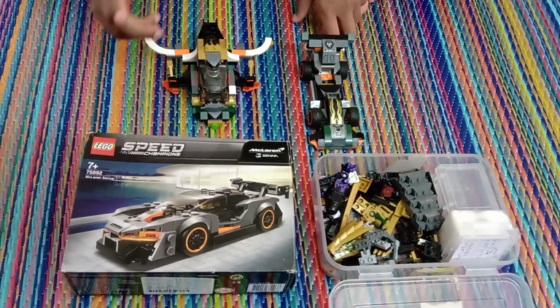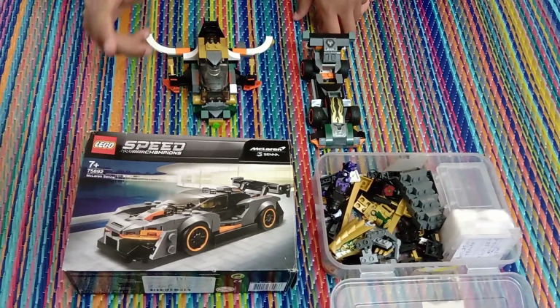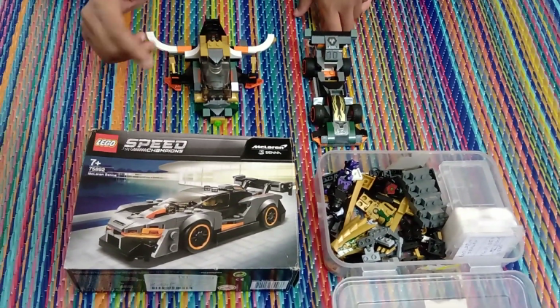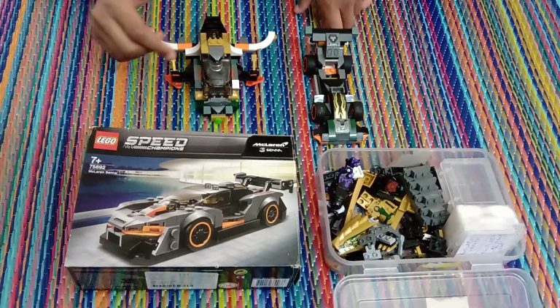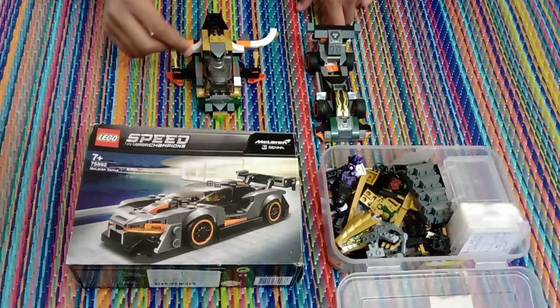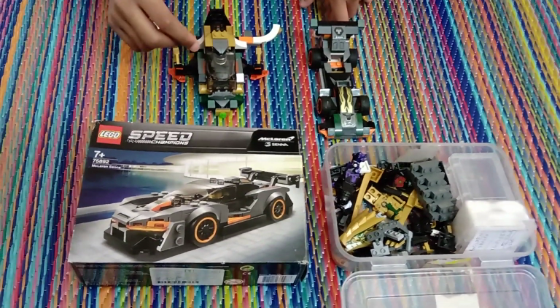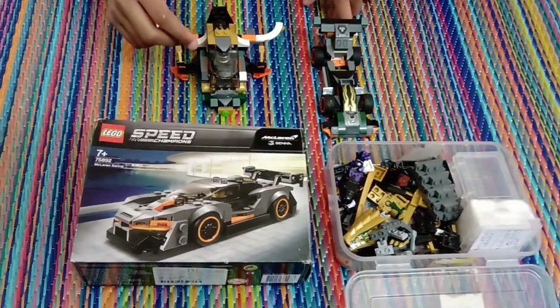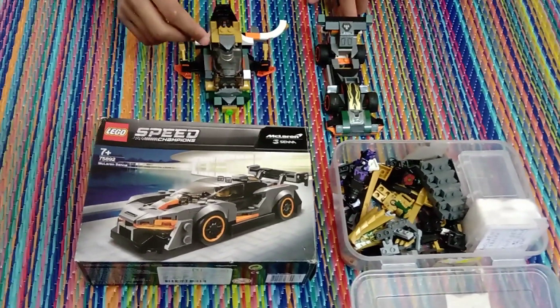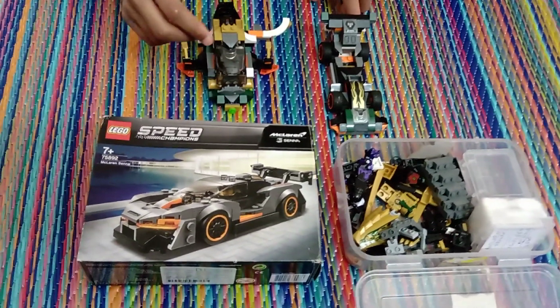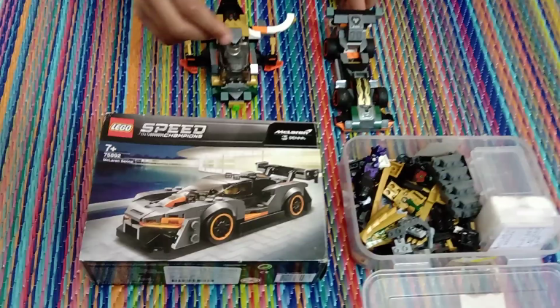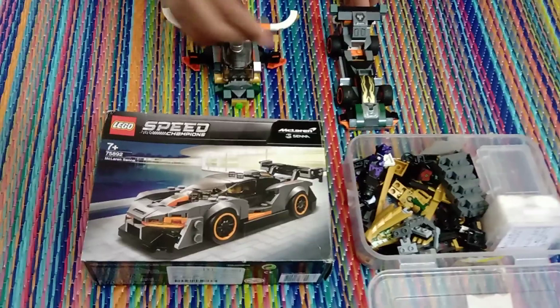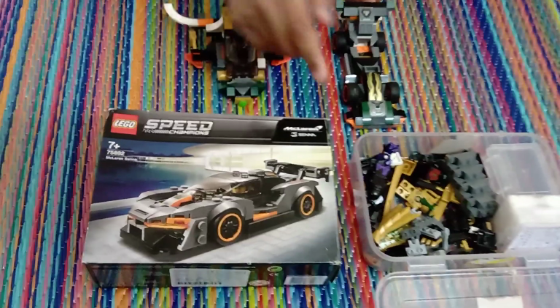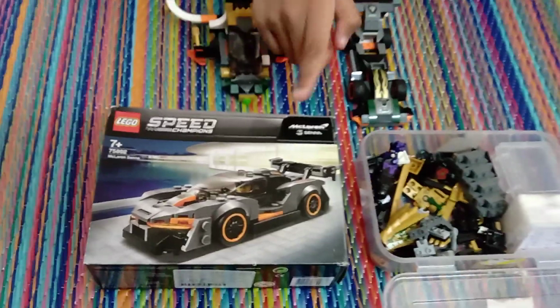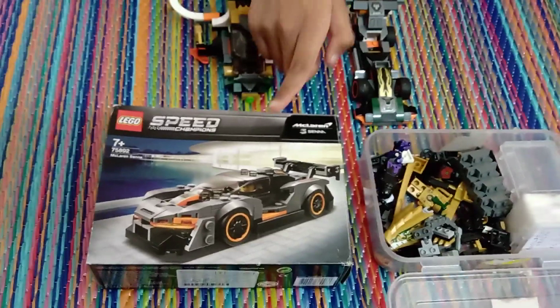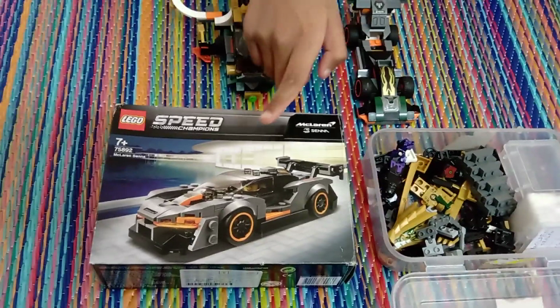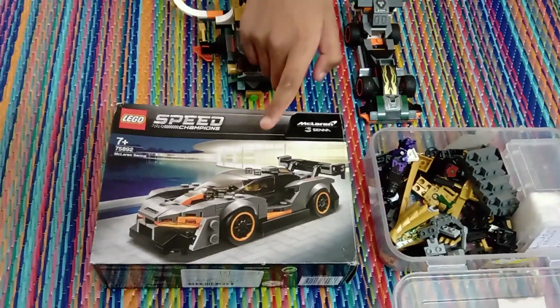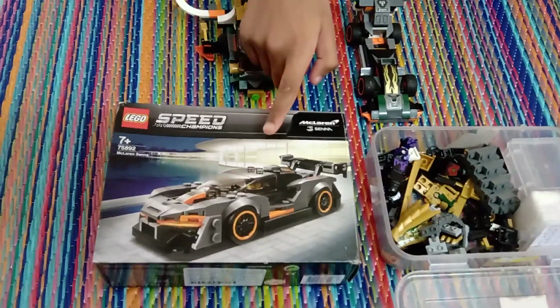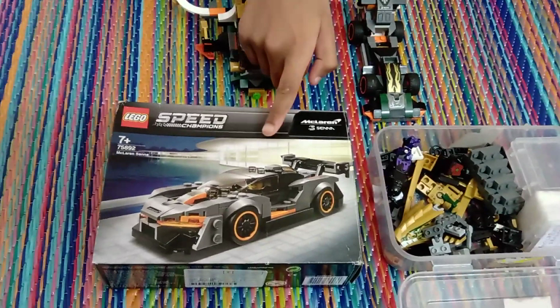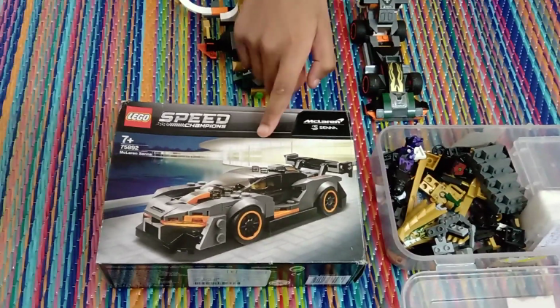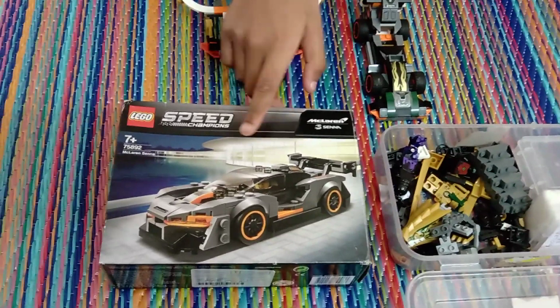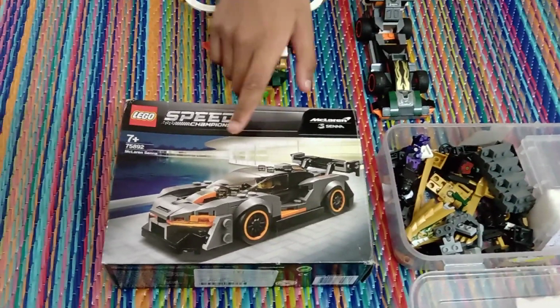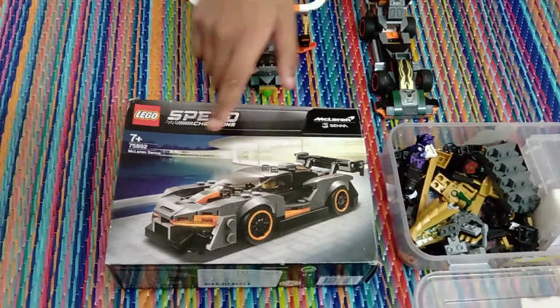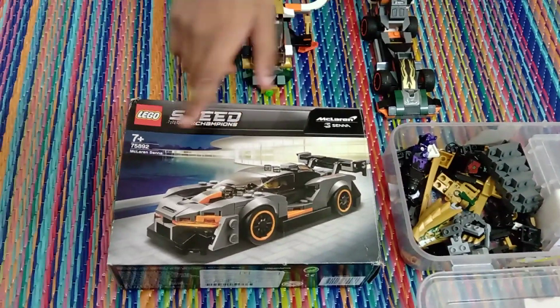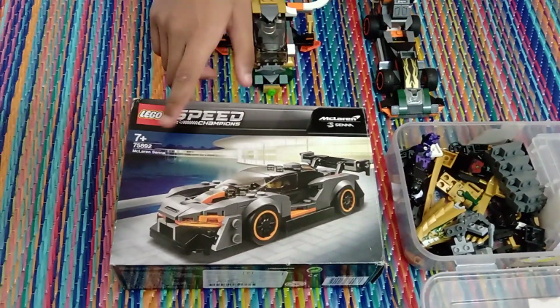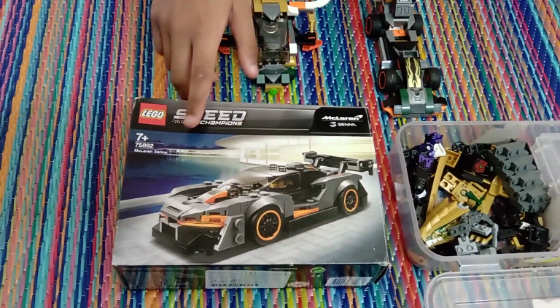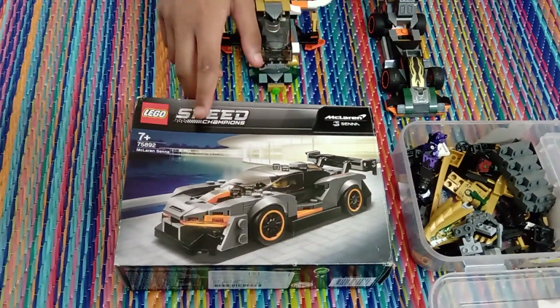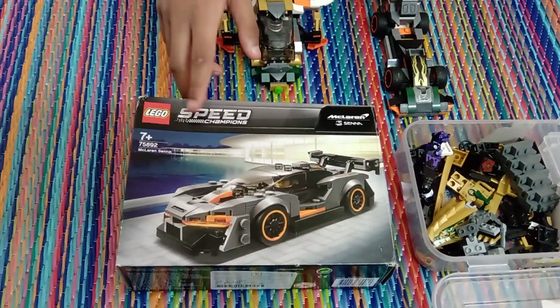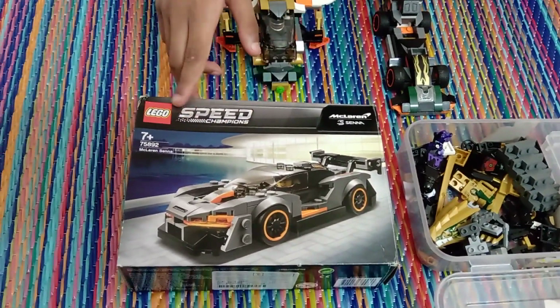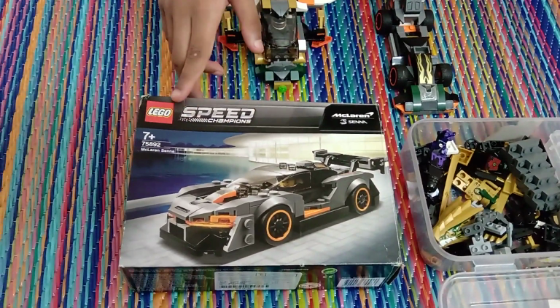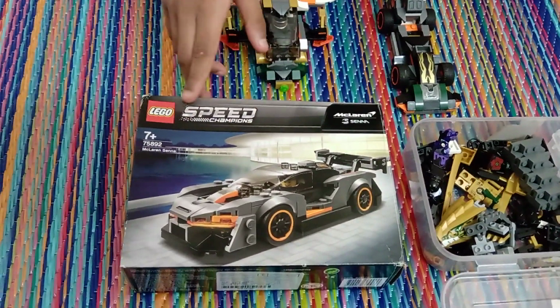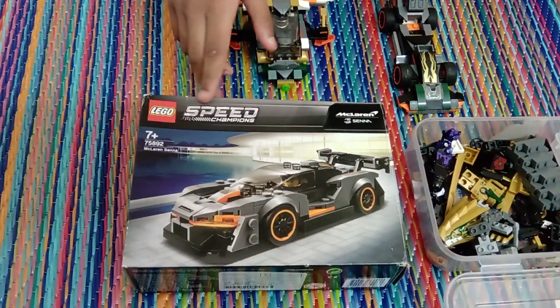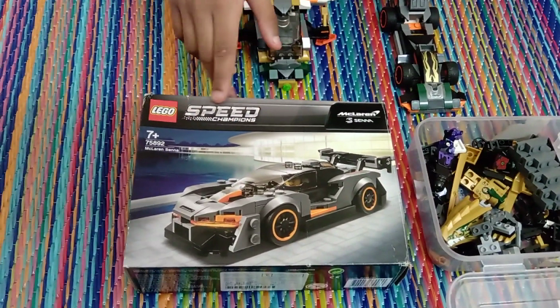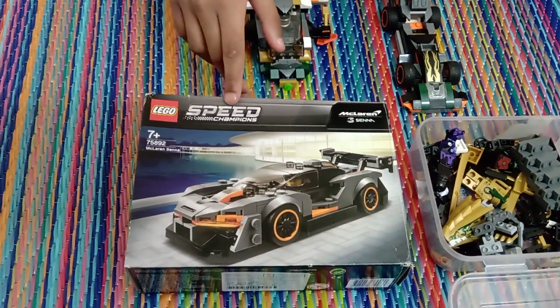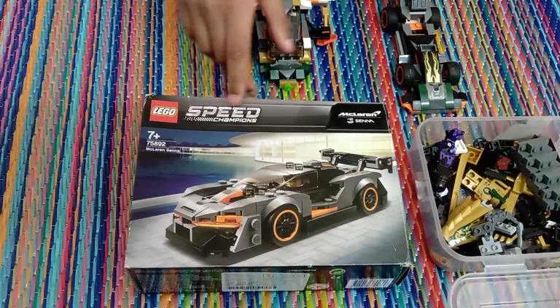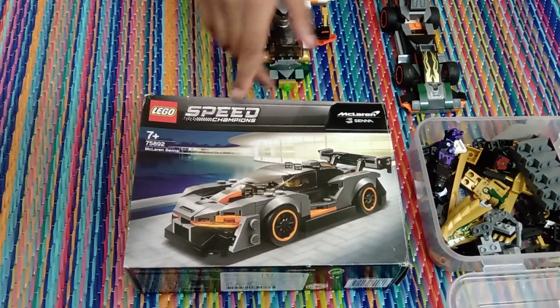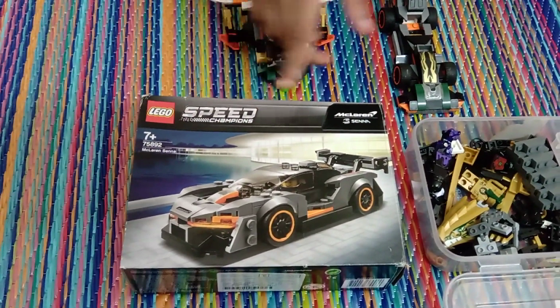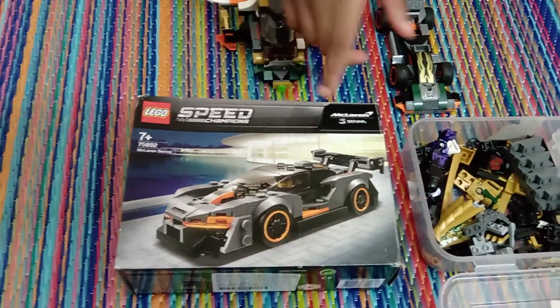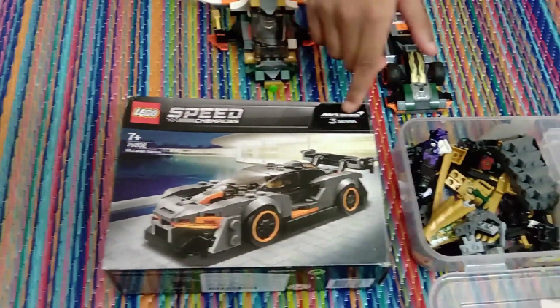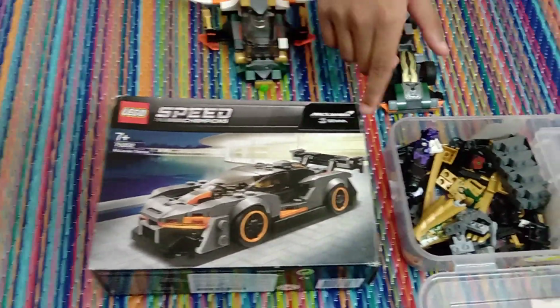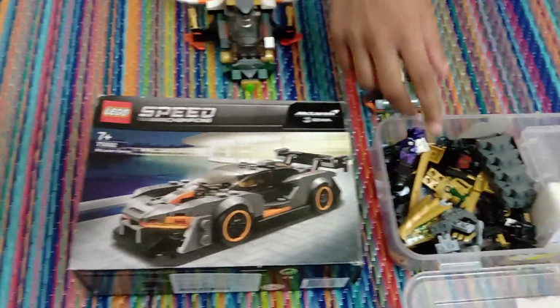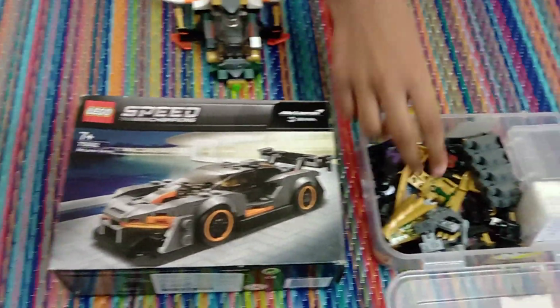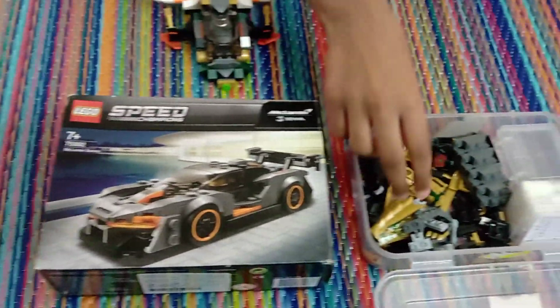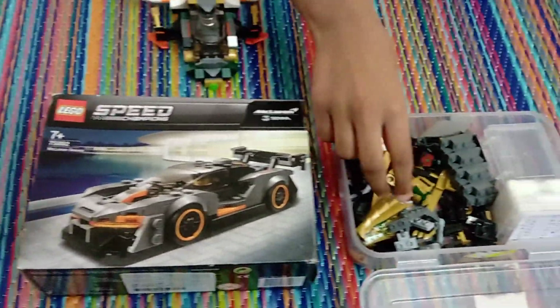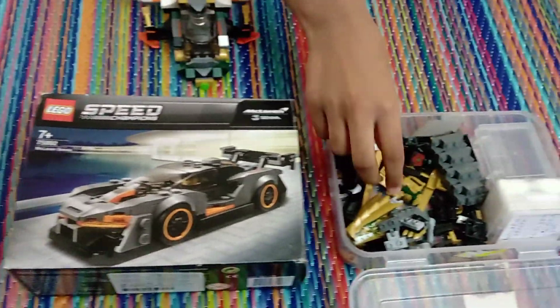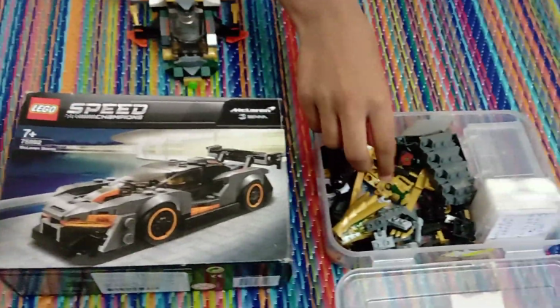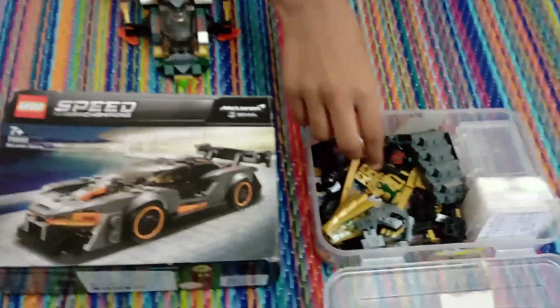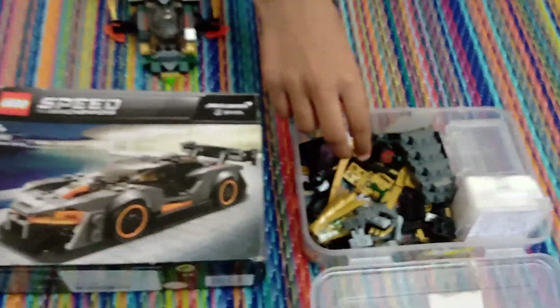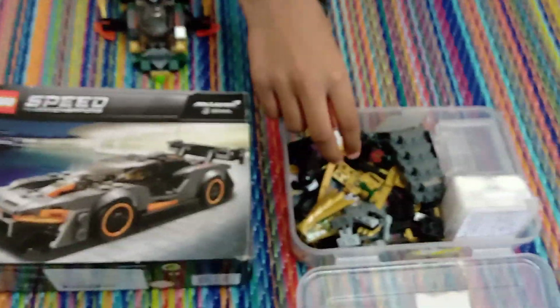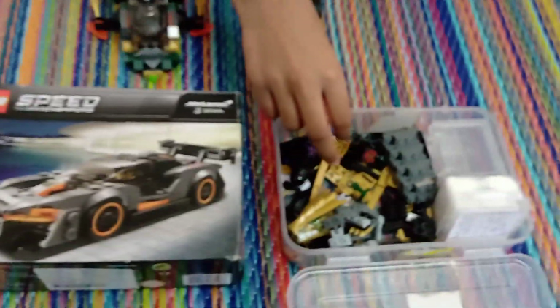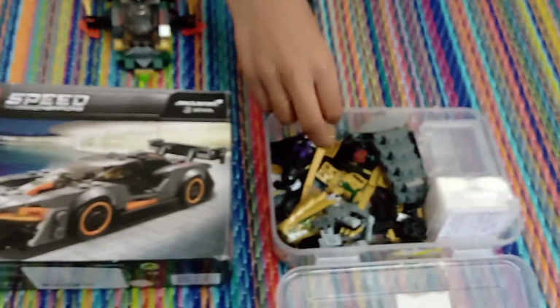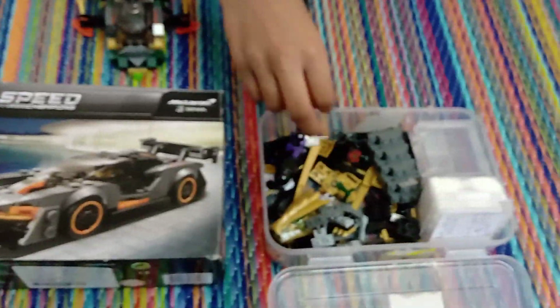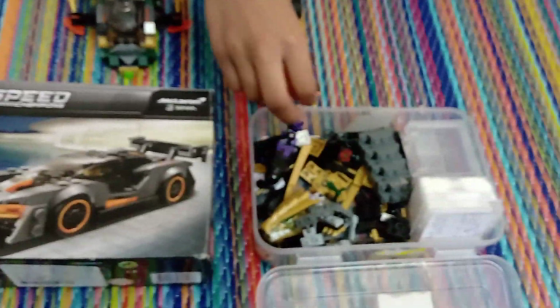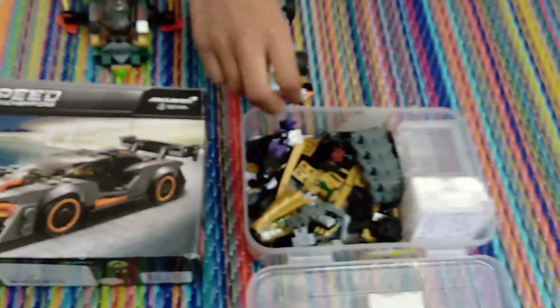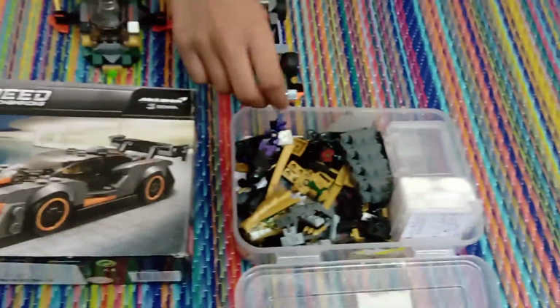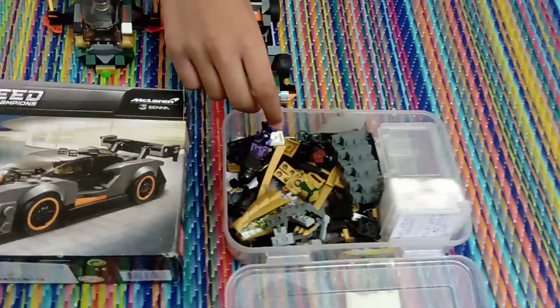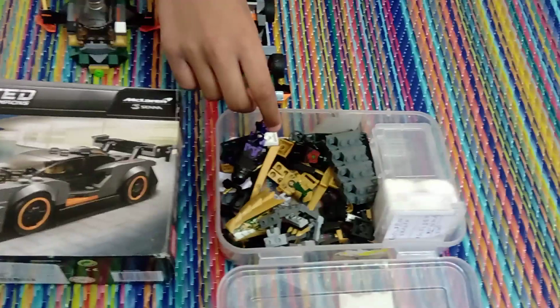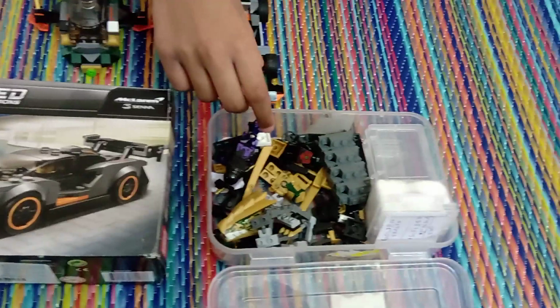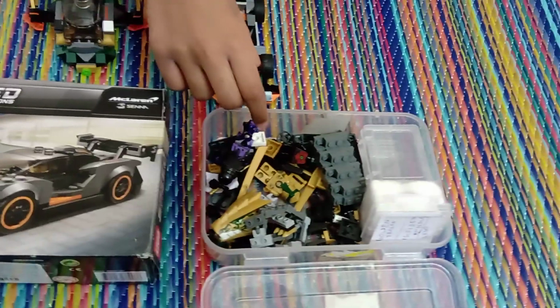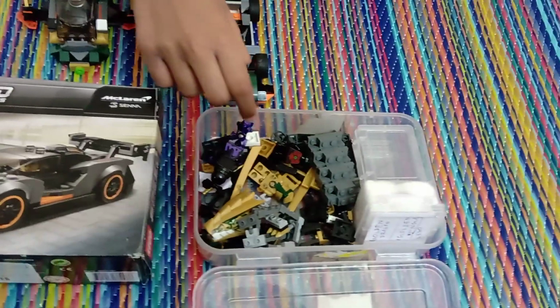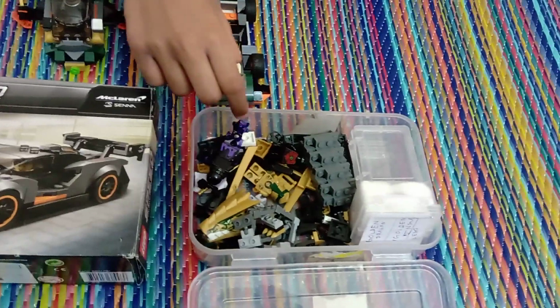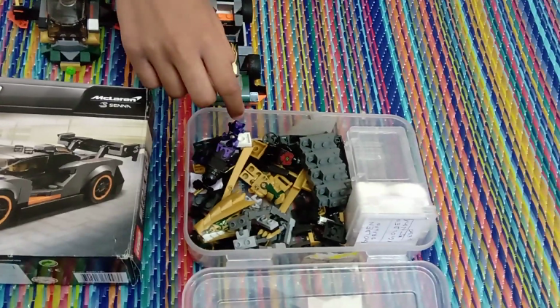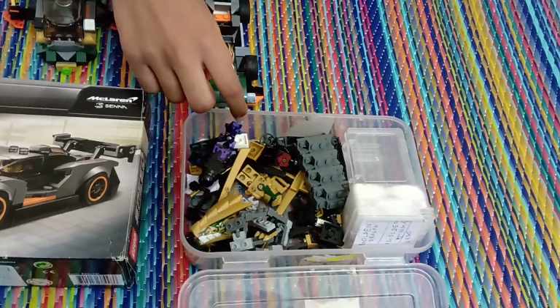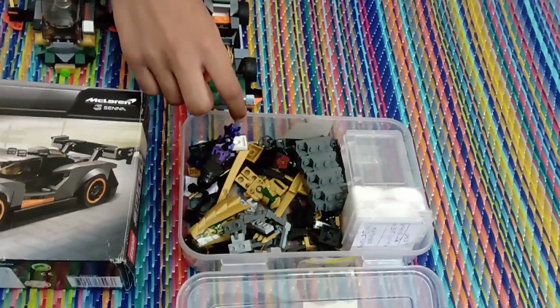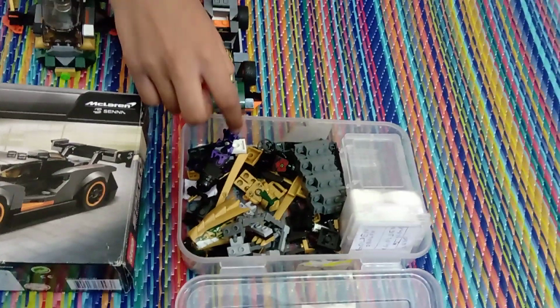I used McLaren Senna from Speed Champions, and also Golden Dragon from Ninja Vogue.